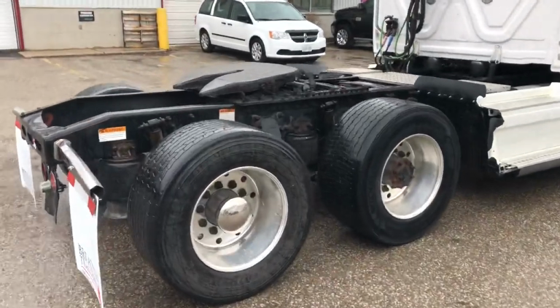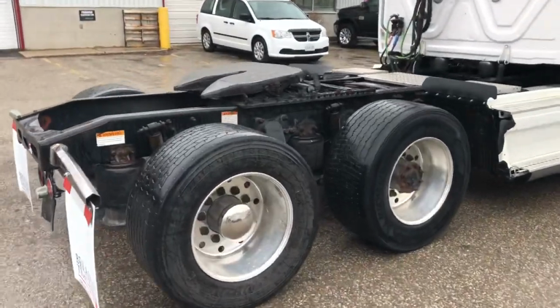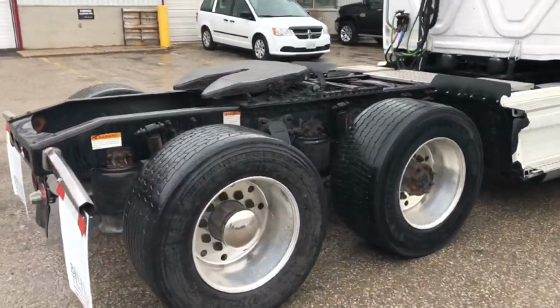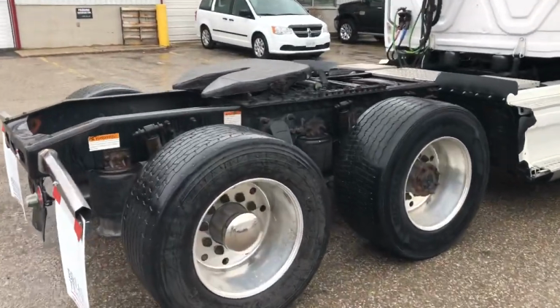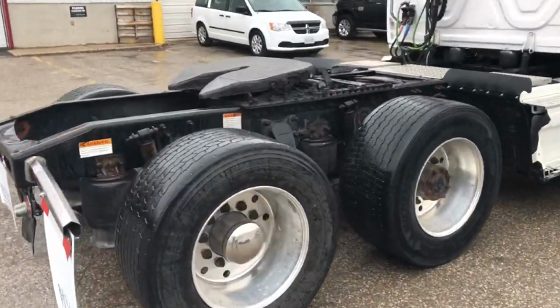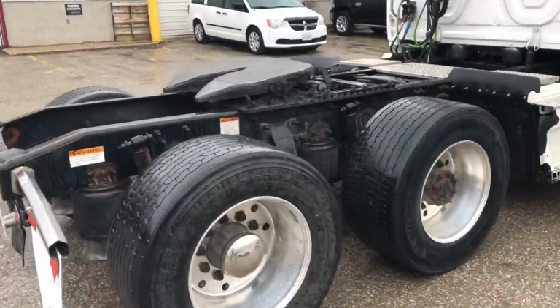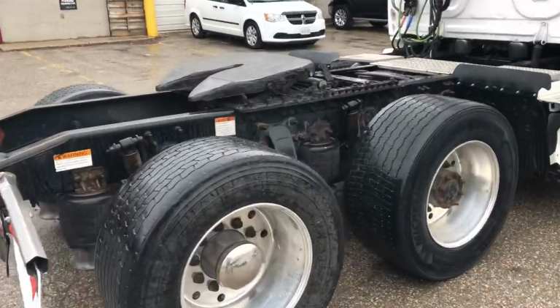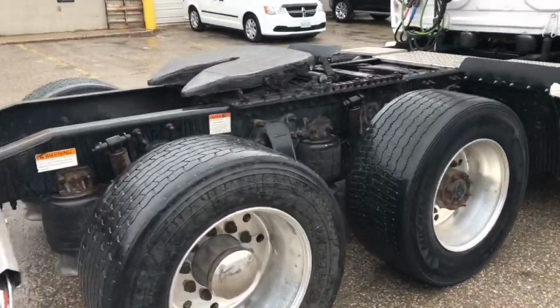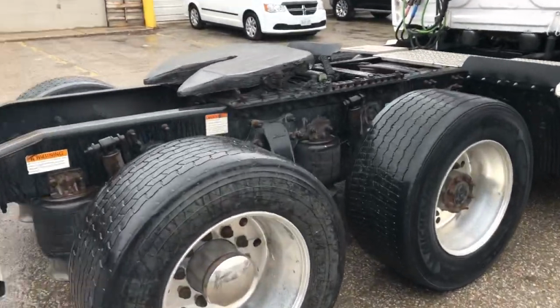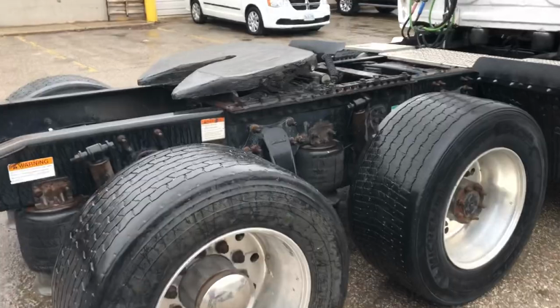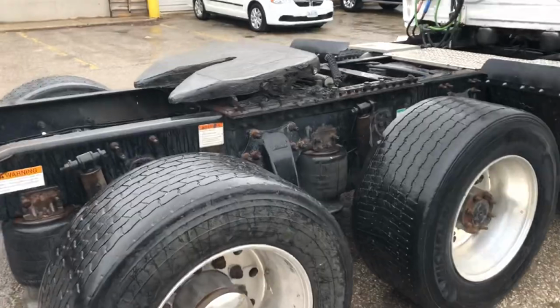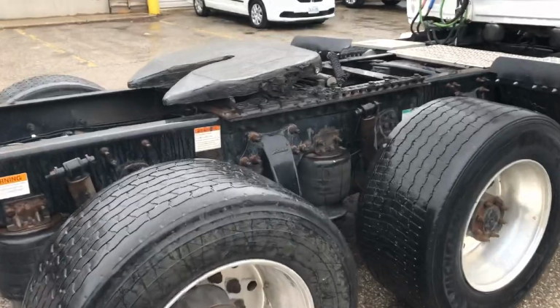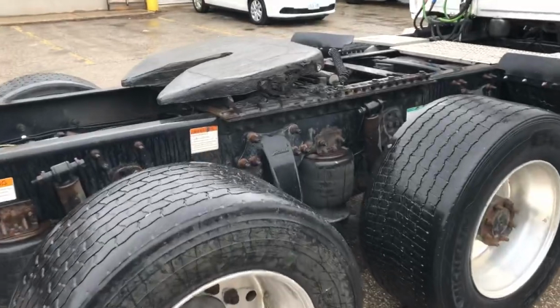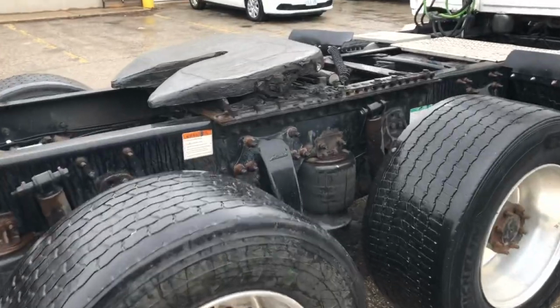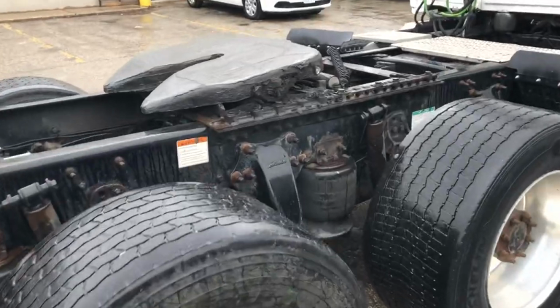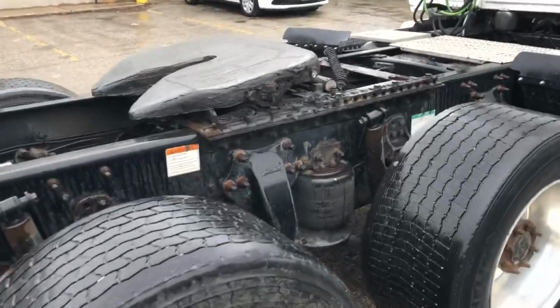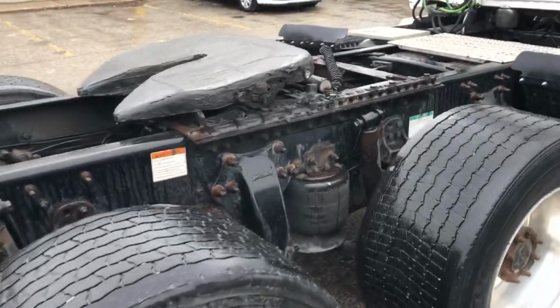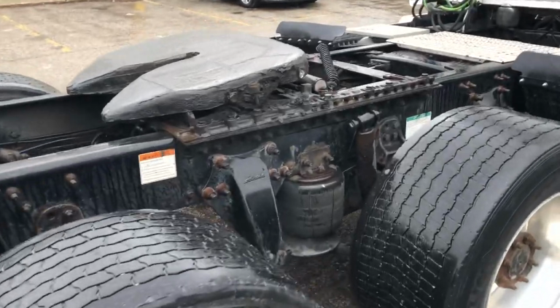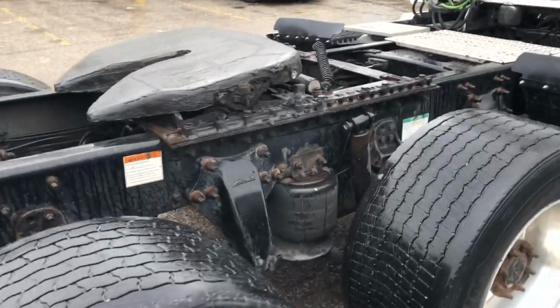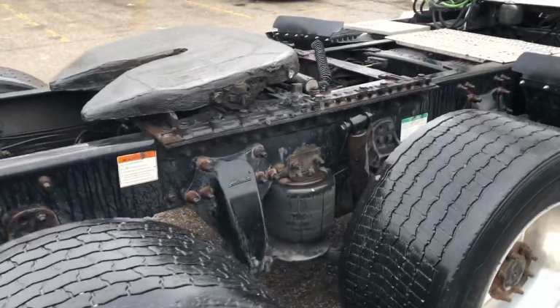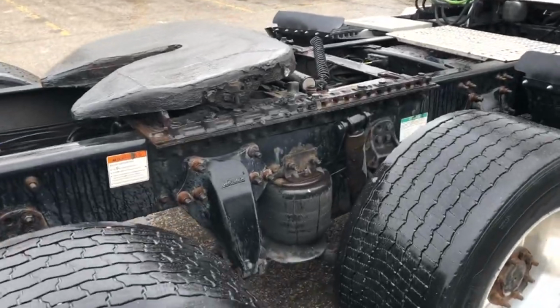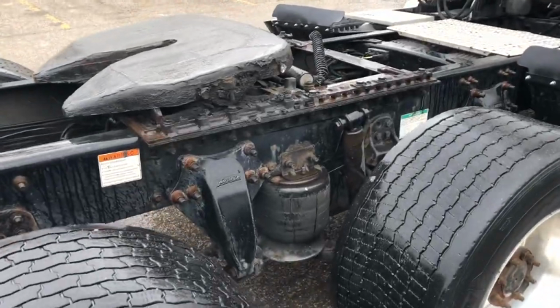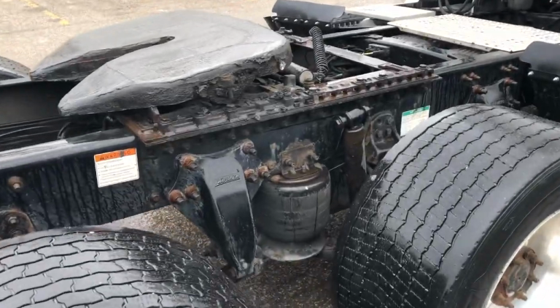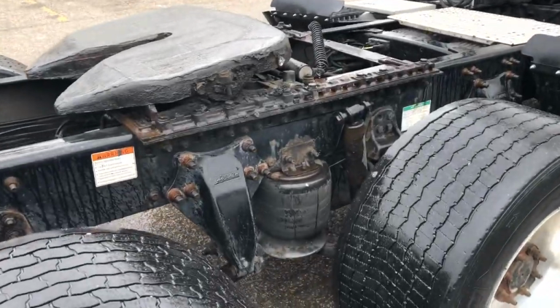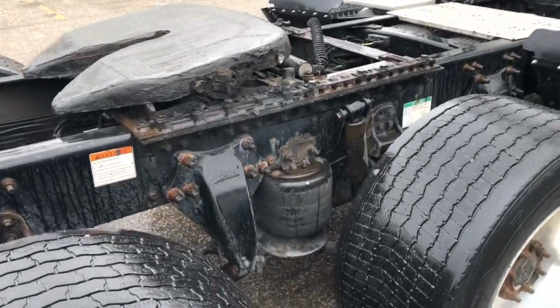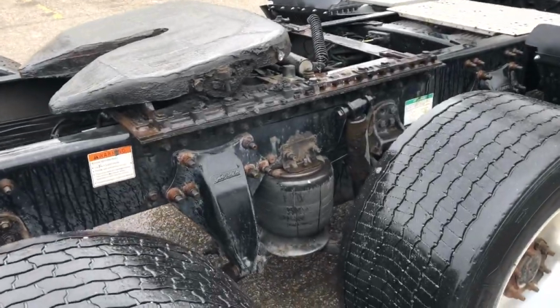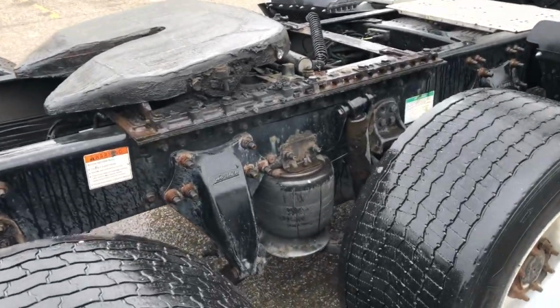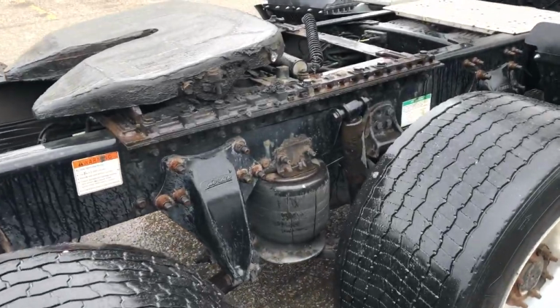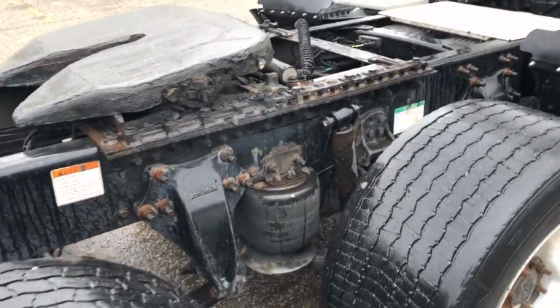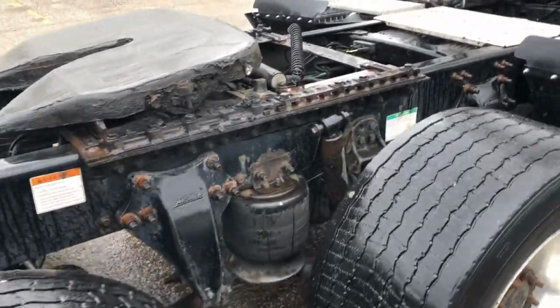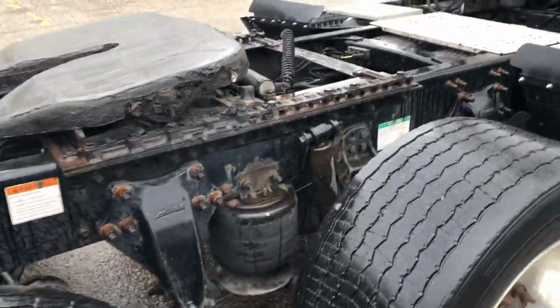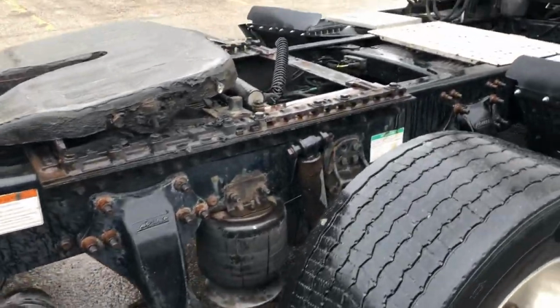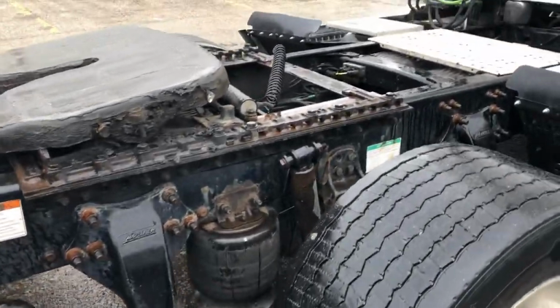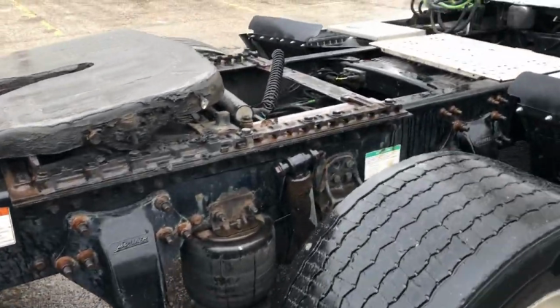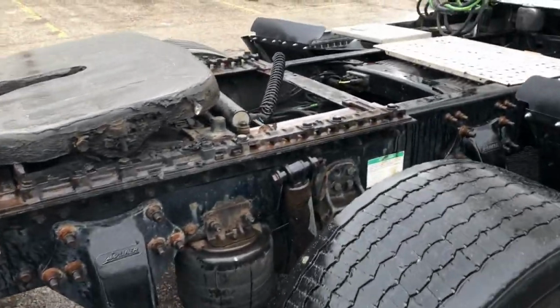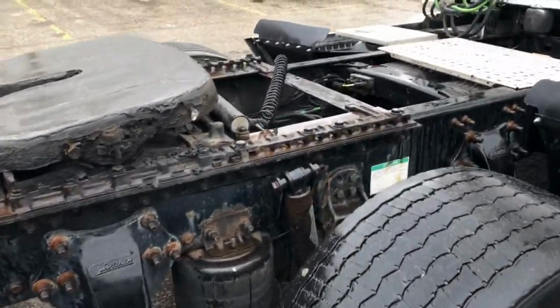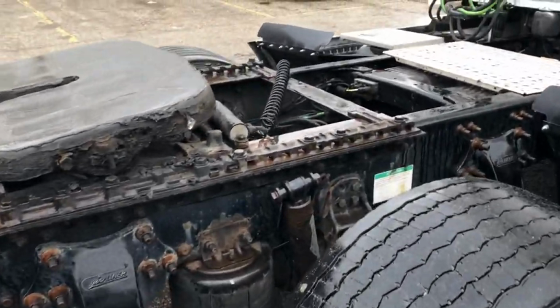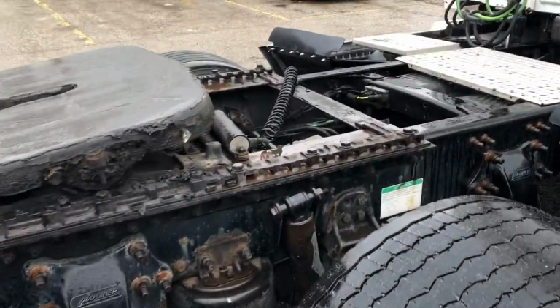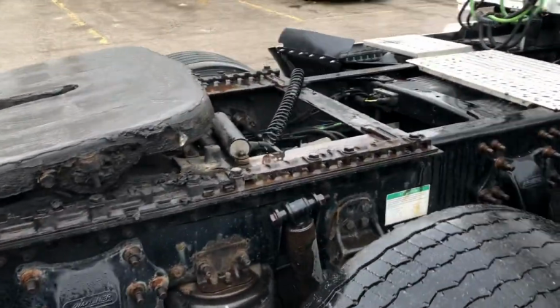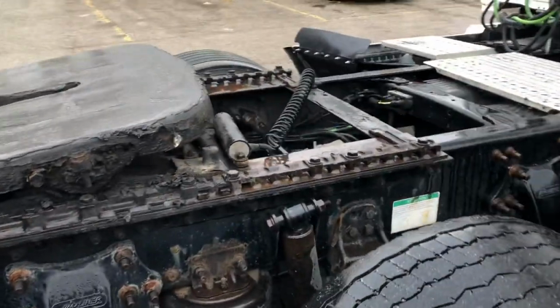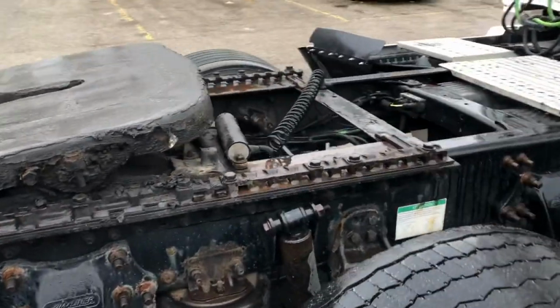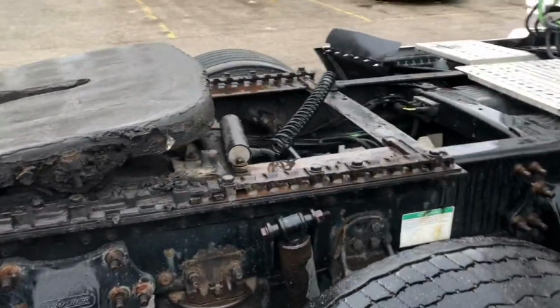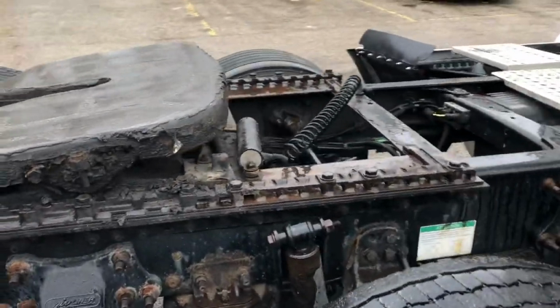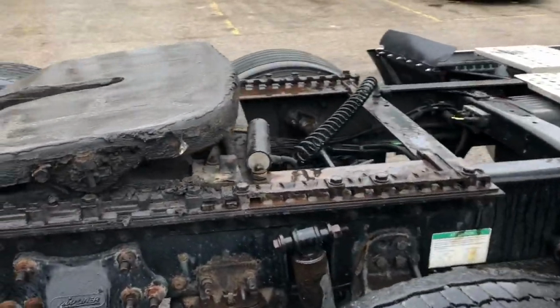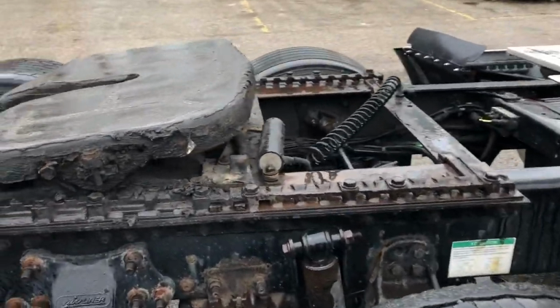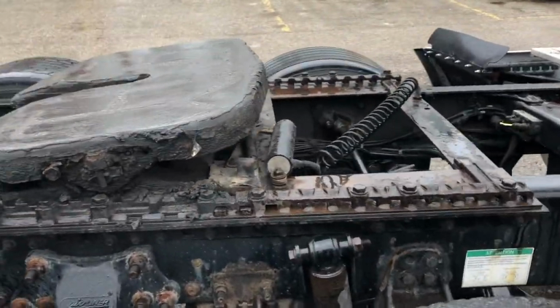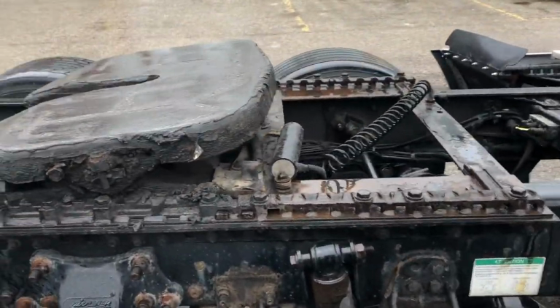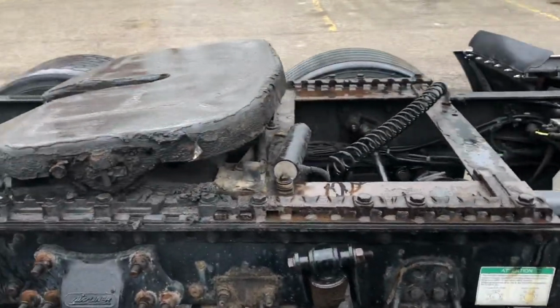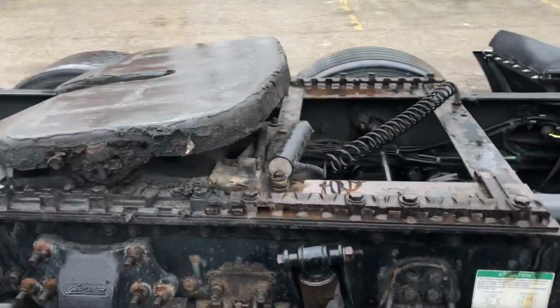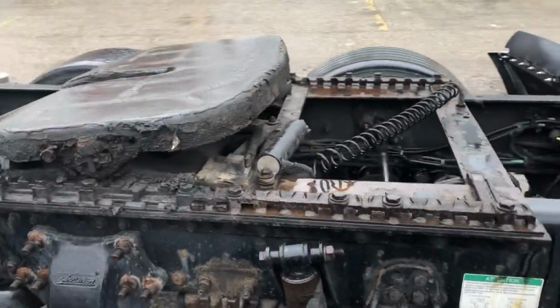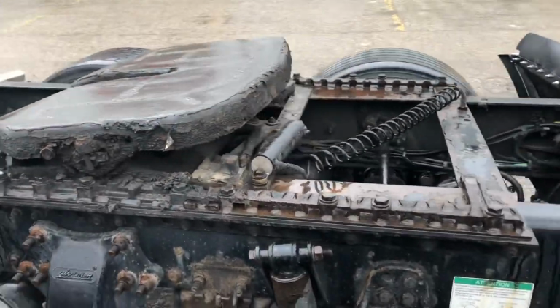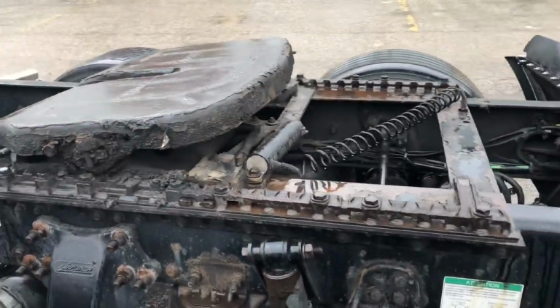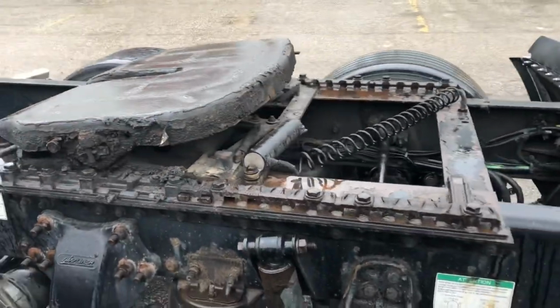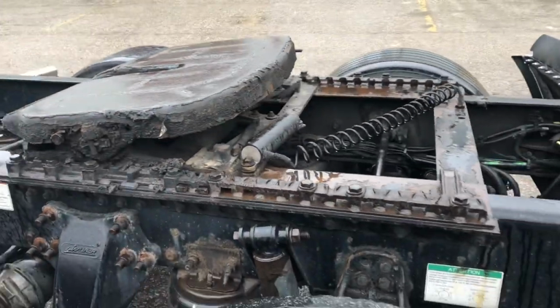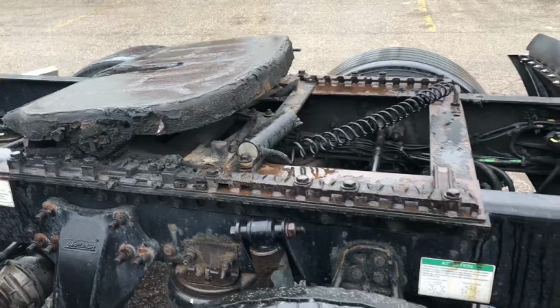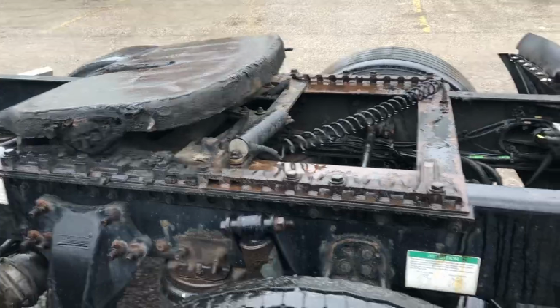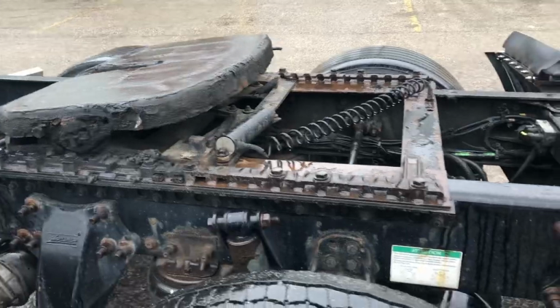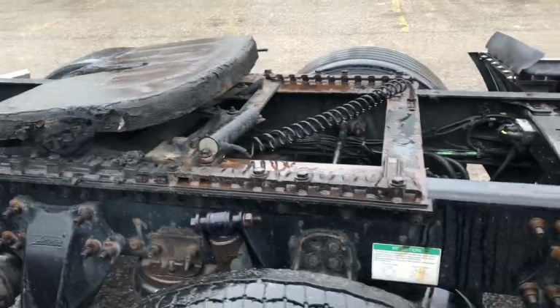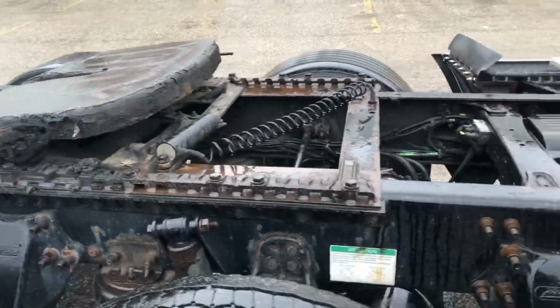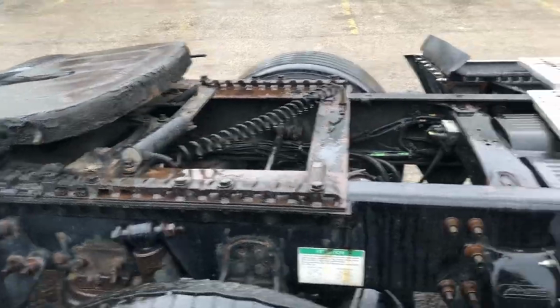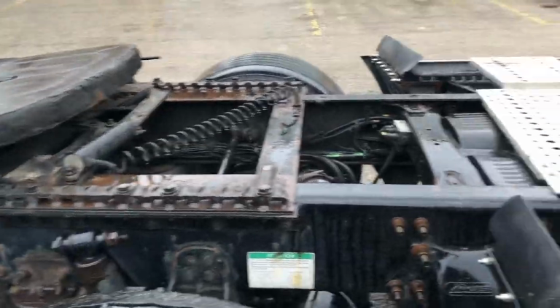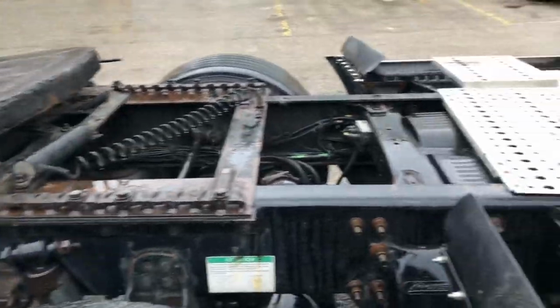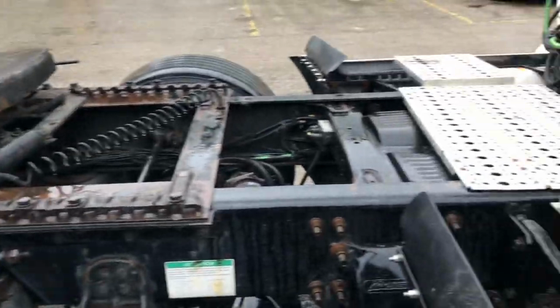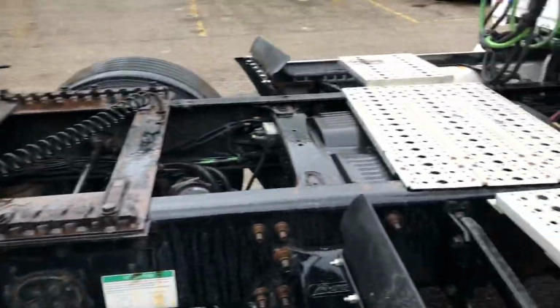You'll see light-base tires — that's going to give you better fuel economy, it's about 200 pounds lighter. You've got a Fontaine sliding fifth wheel.